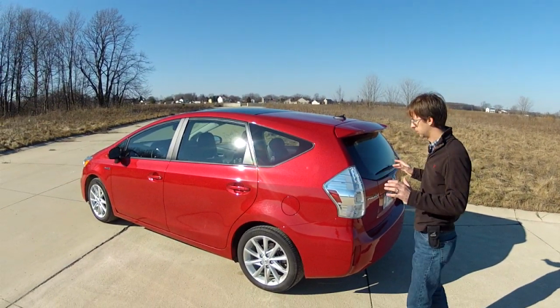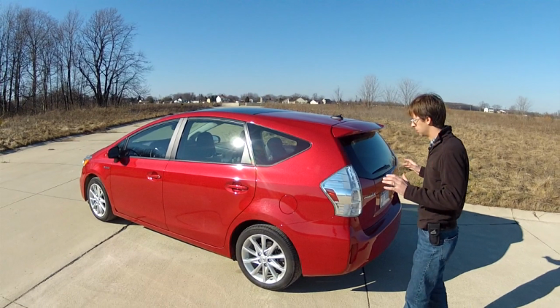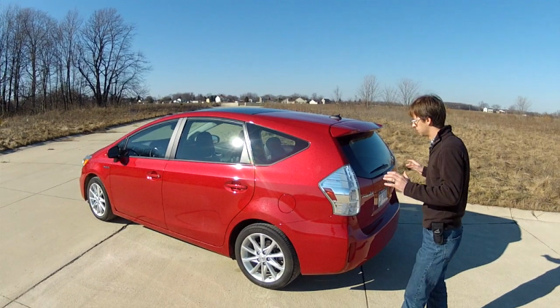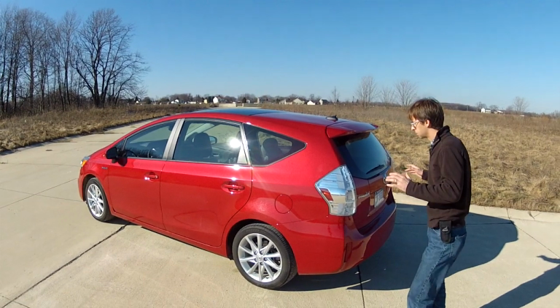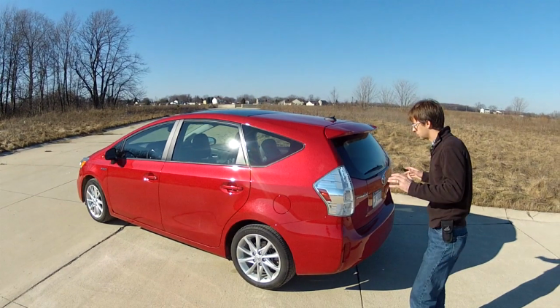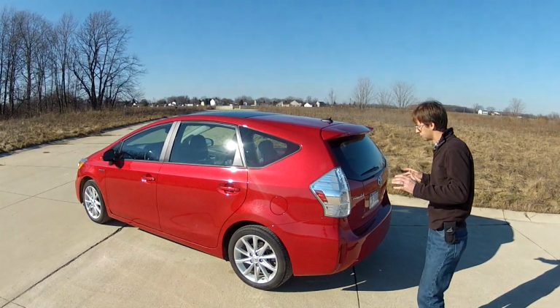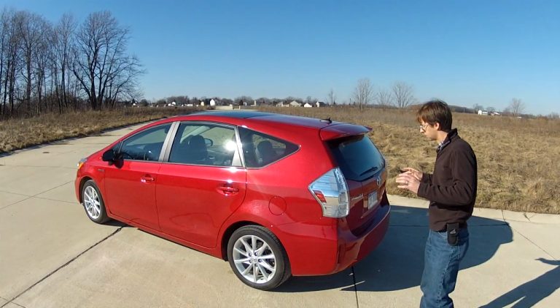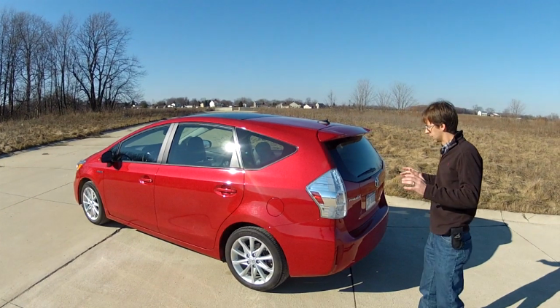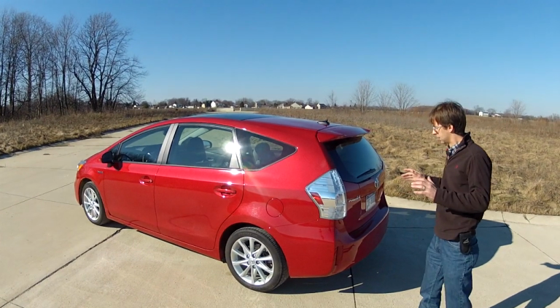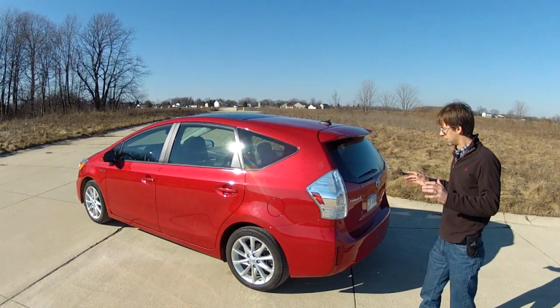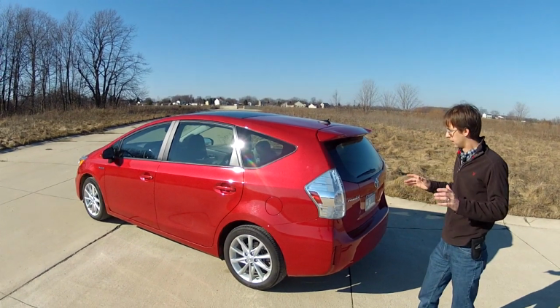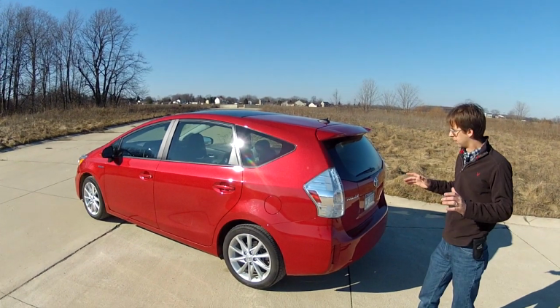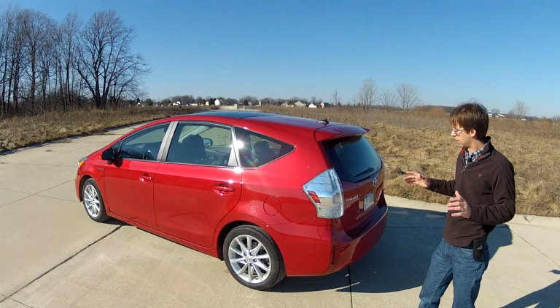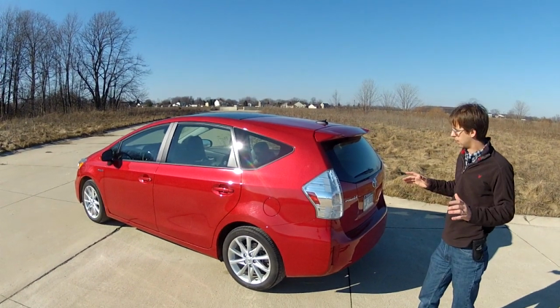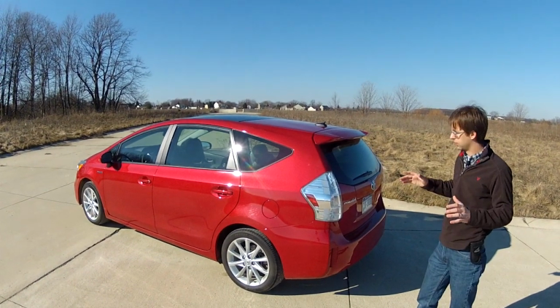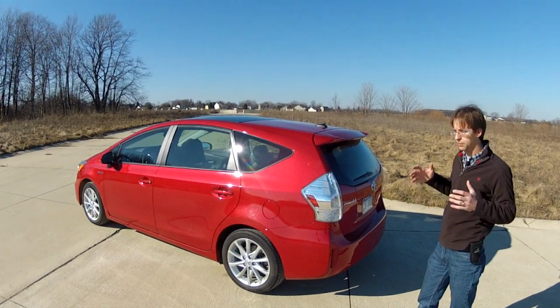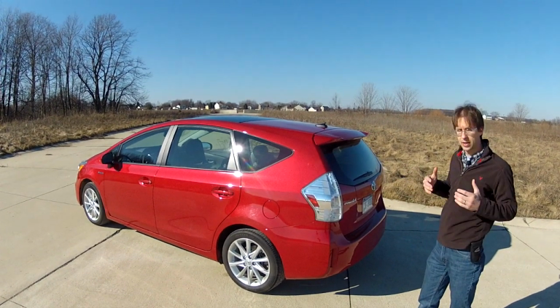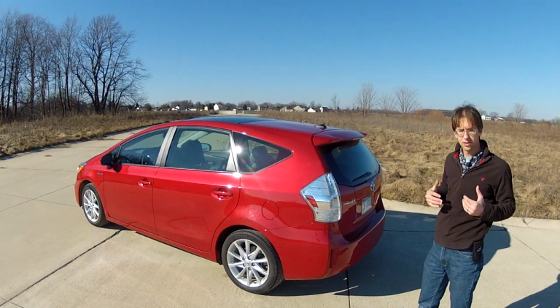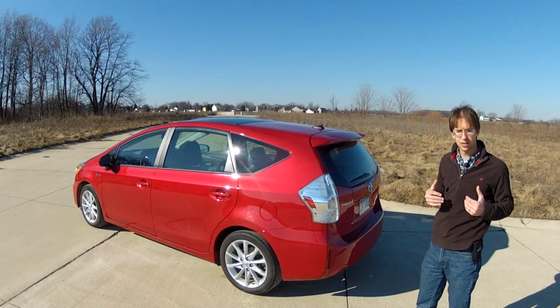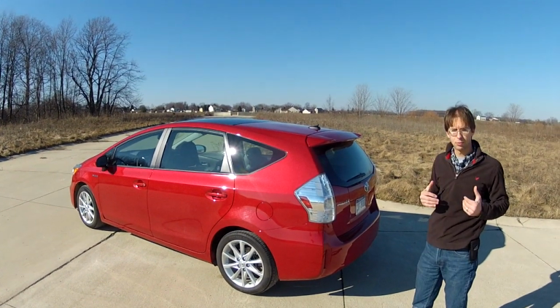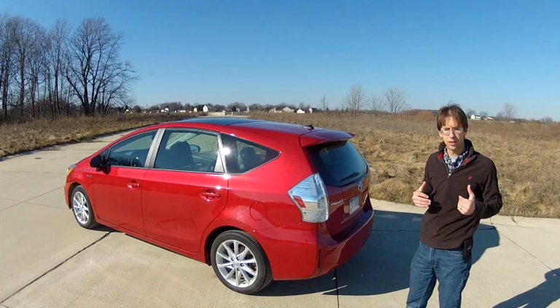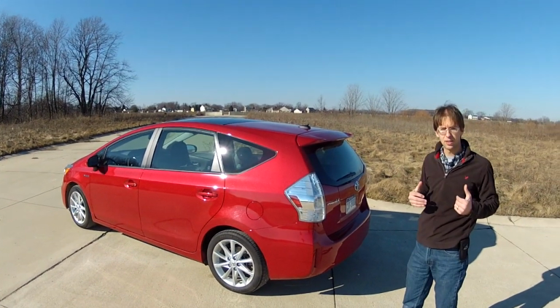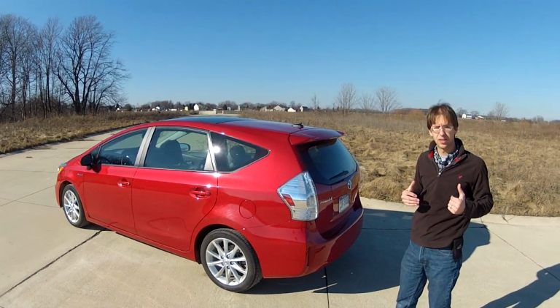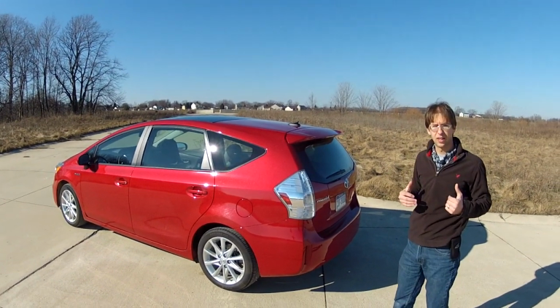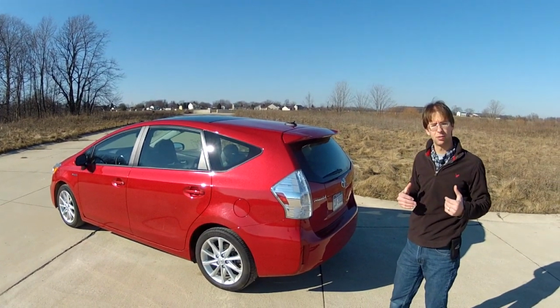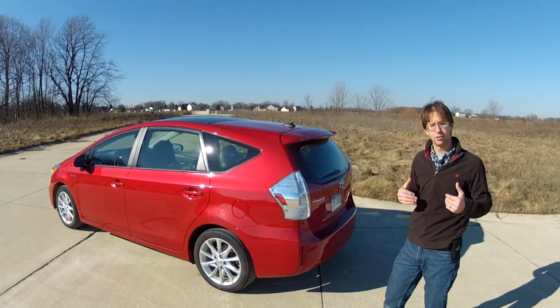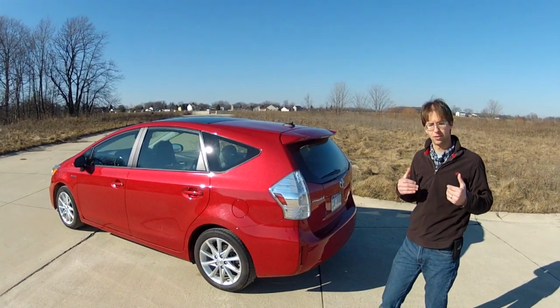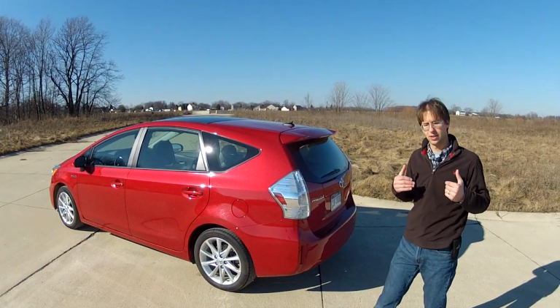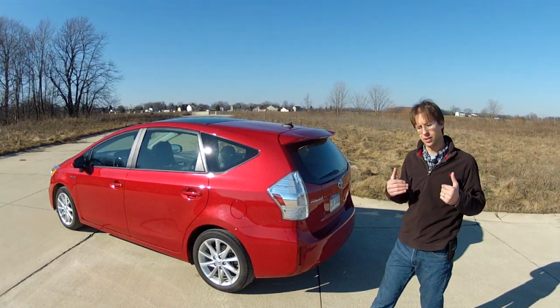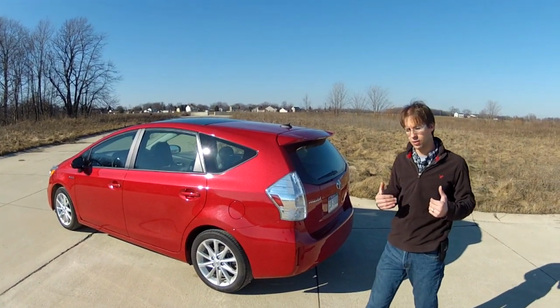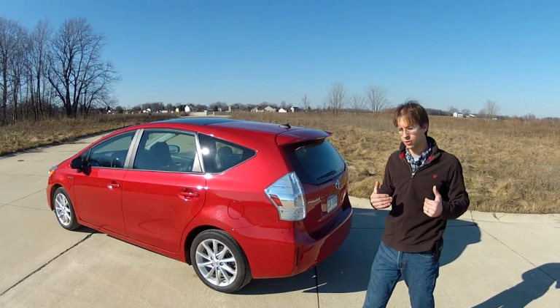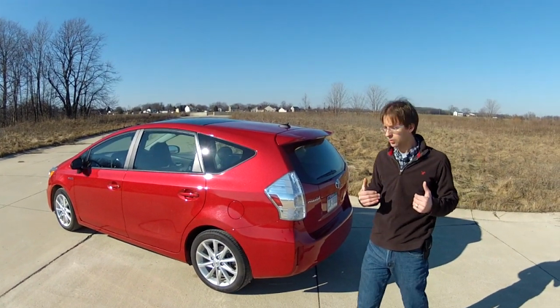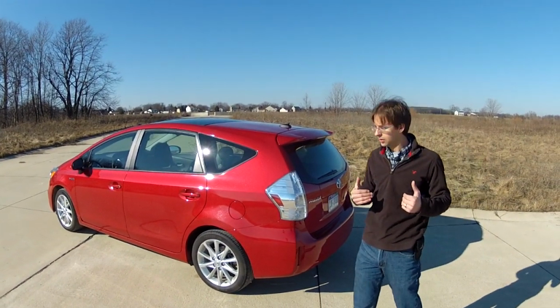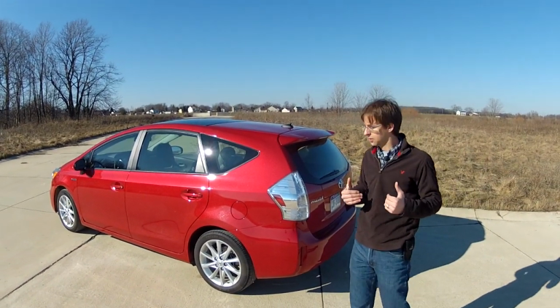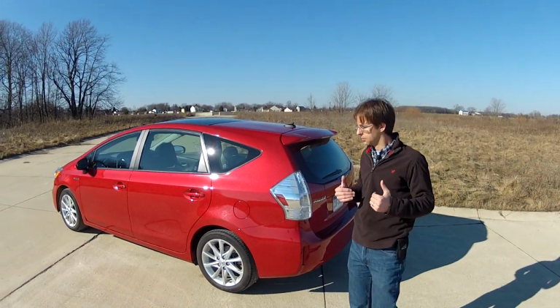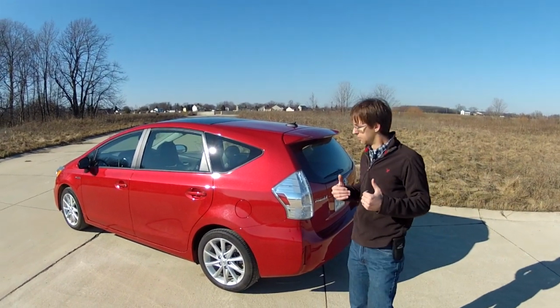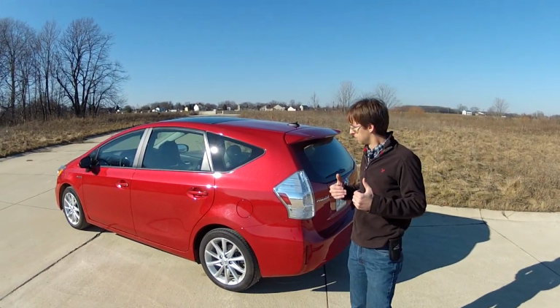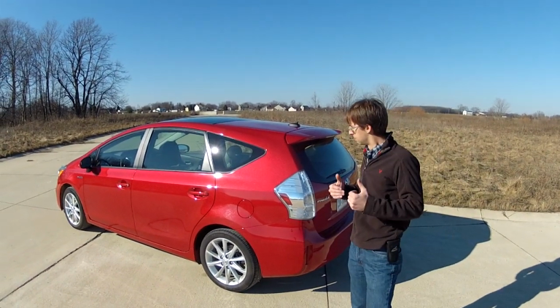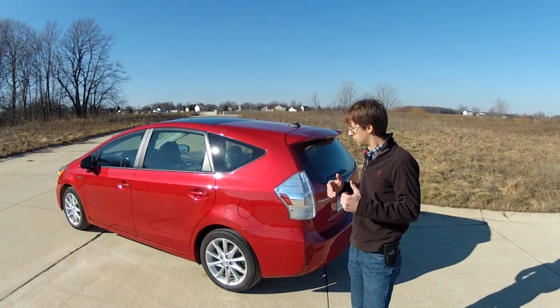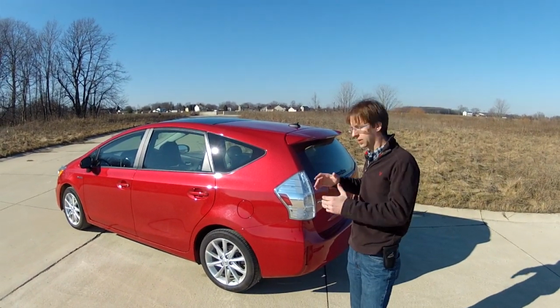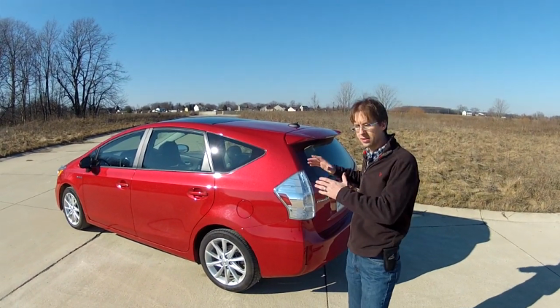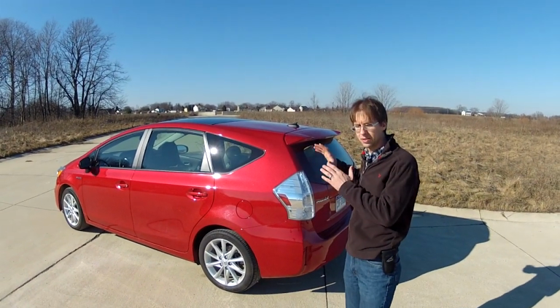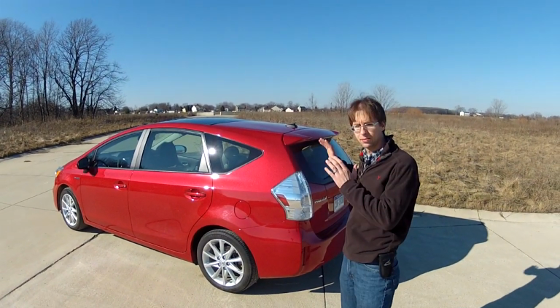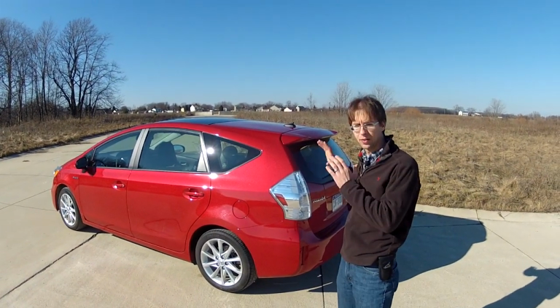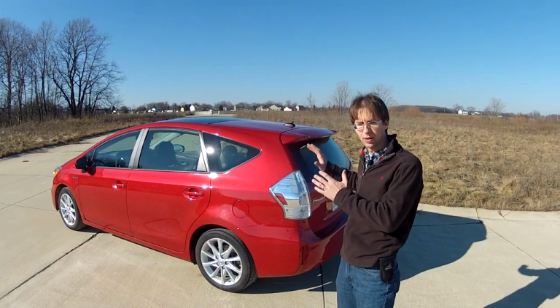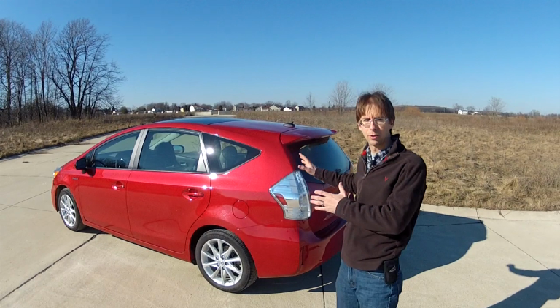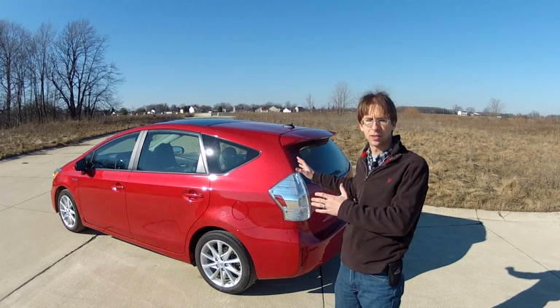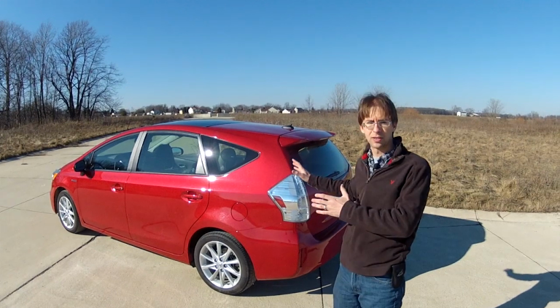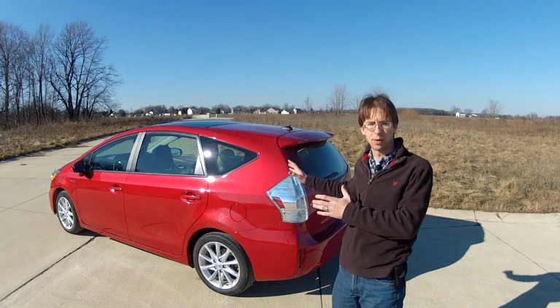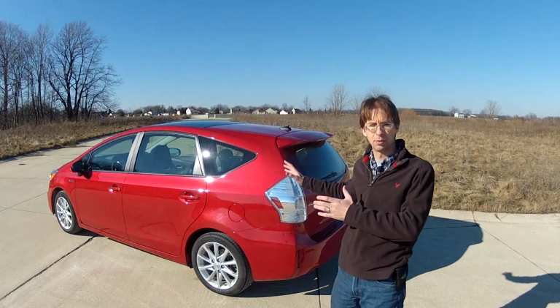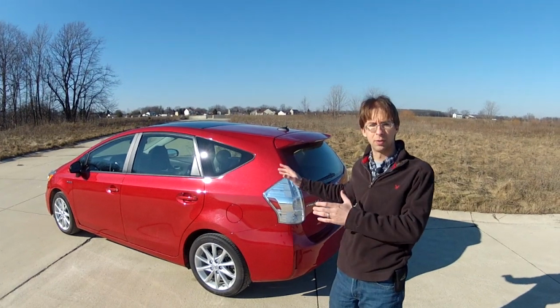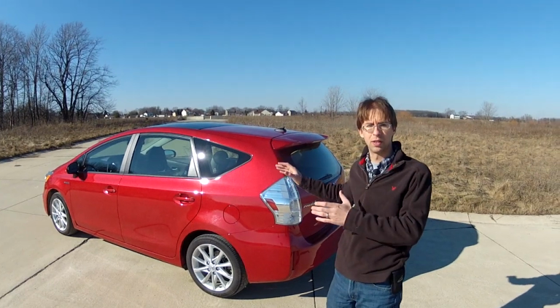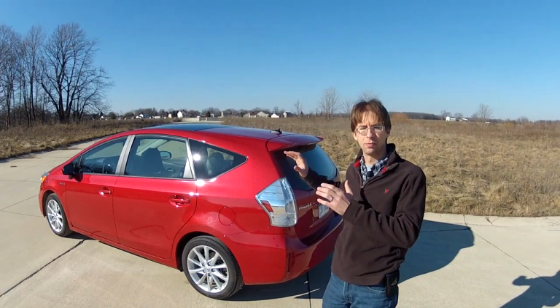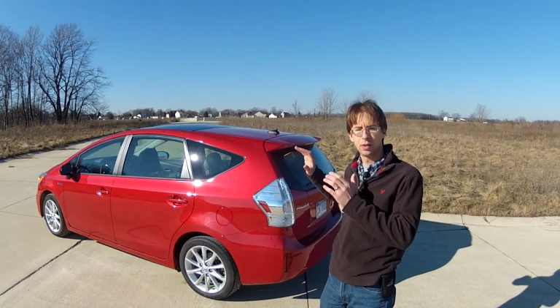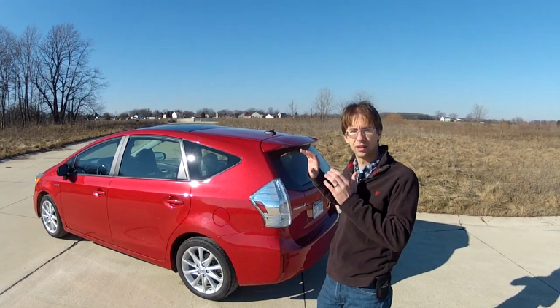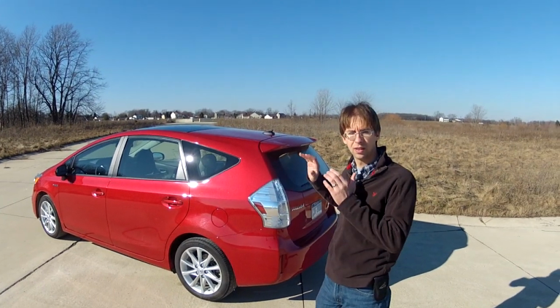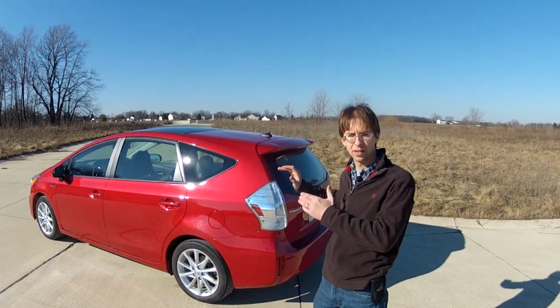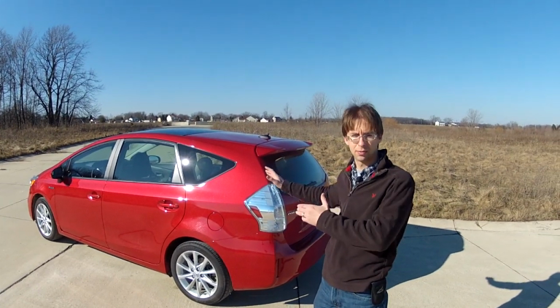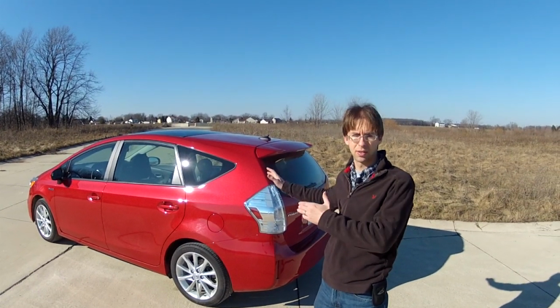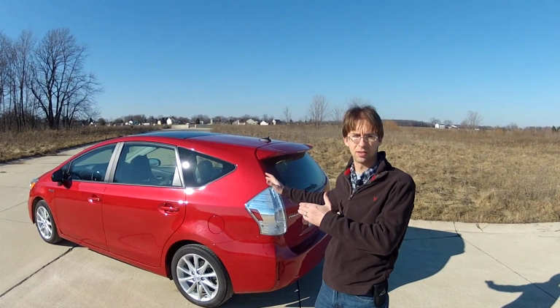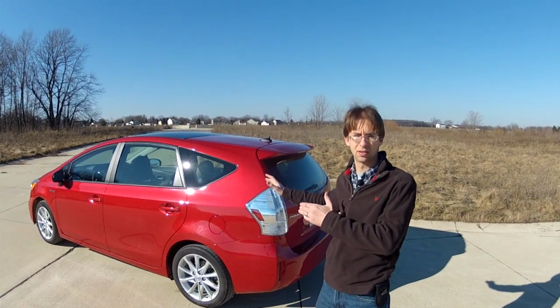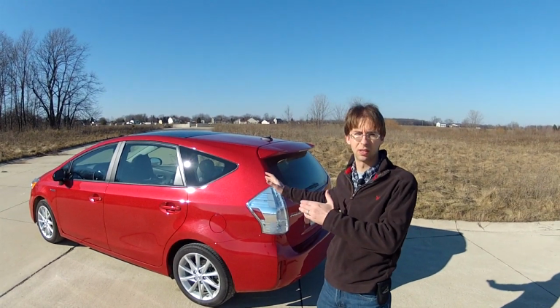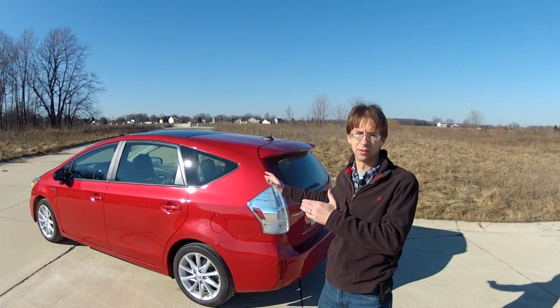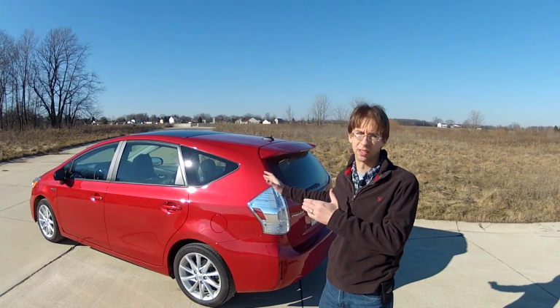So are we fans of the Prius now? No, but this is far more acceptable and we like where this is going.